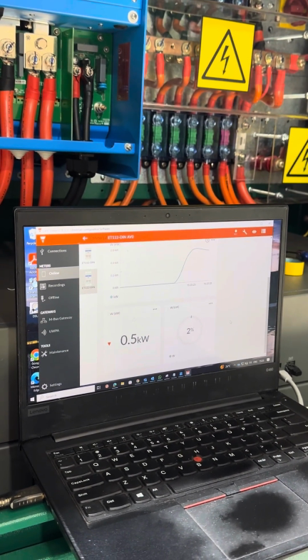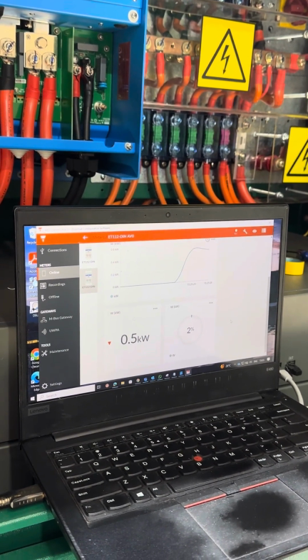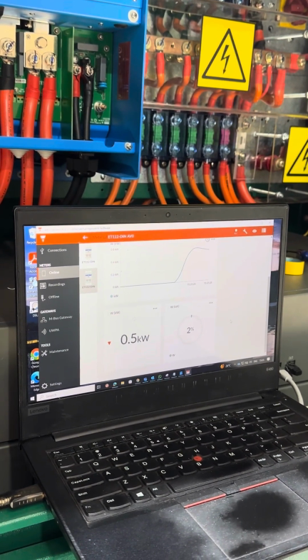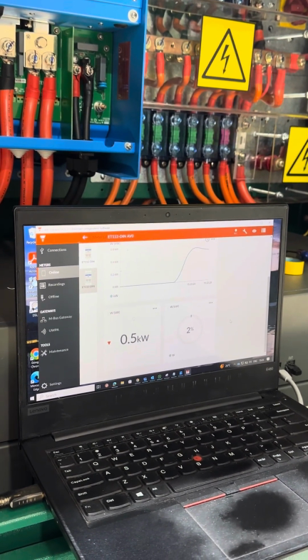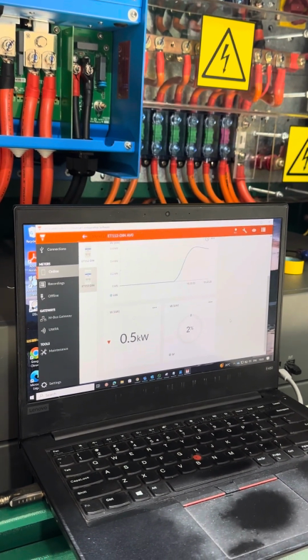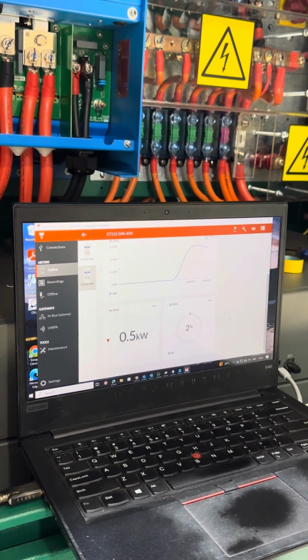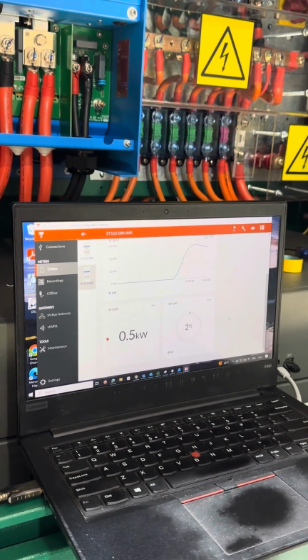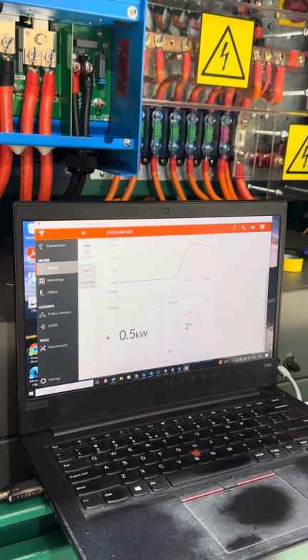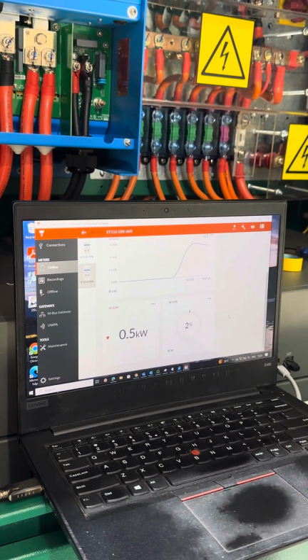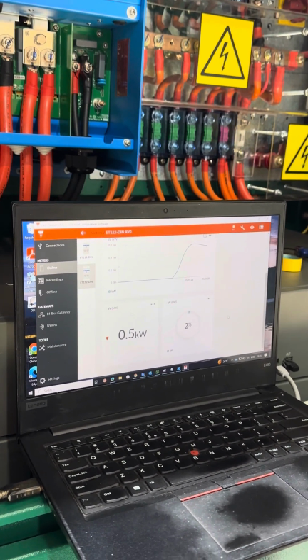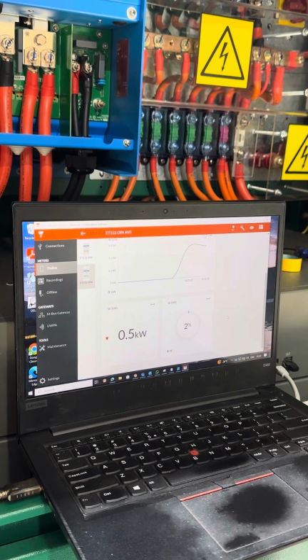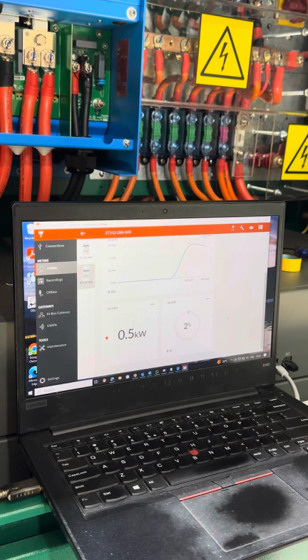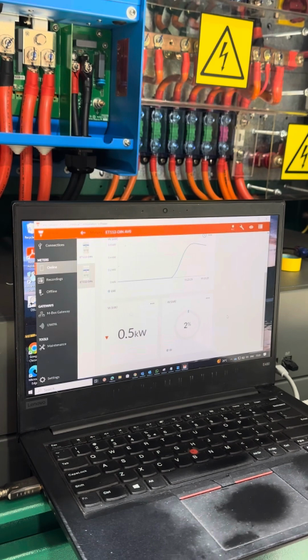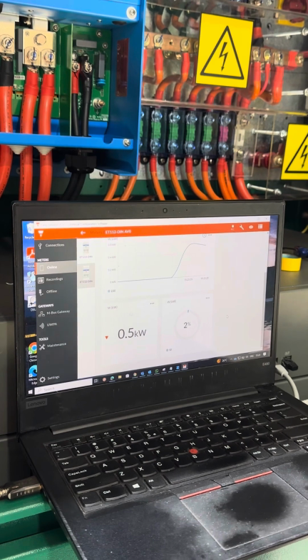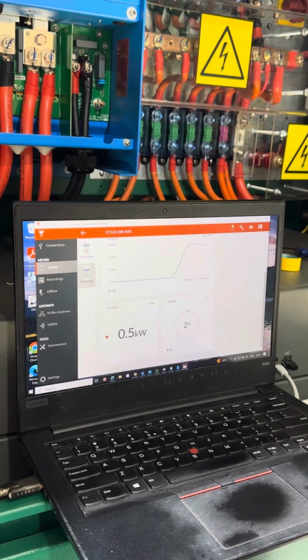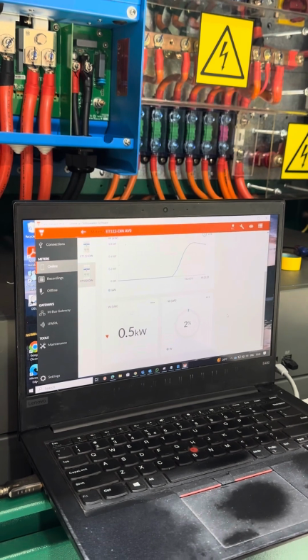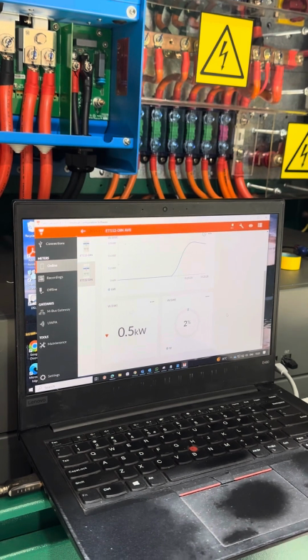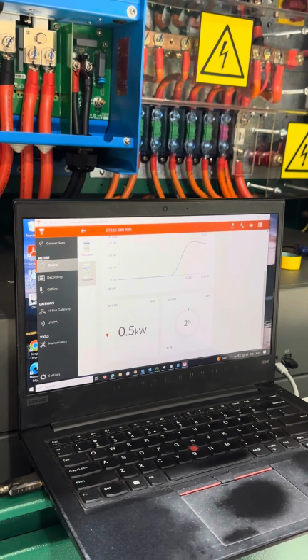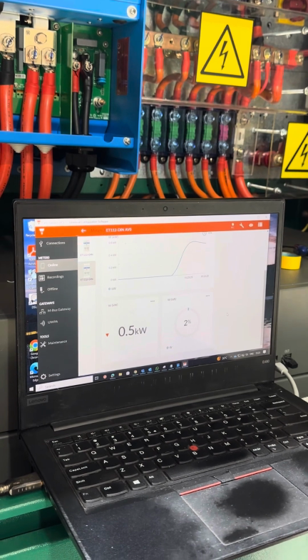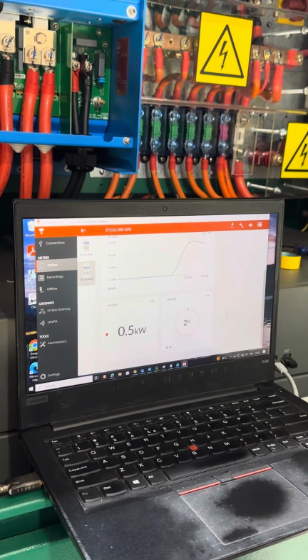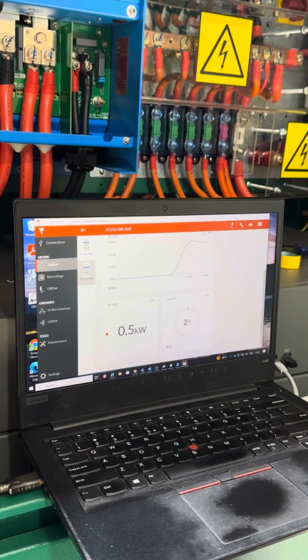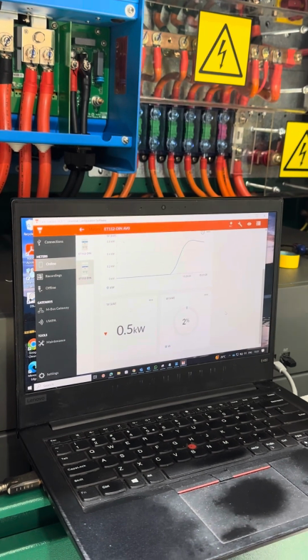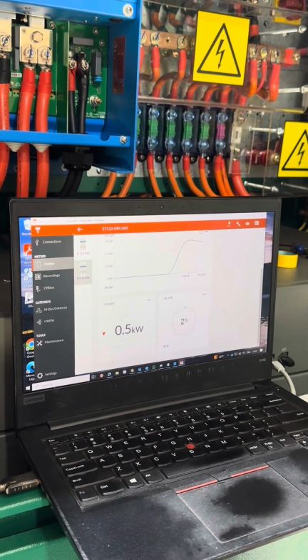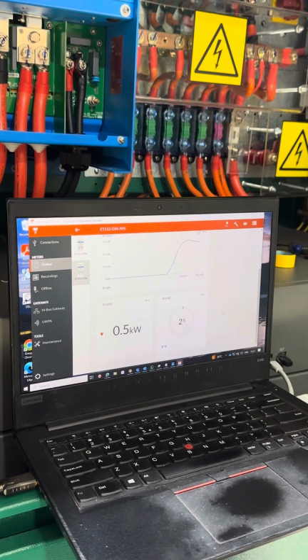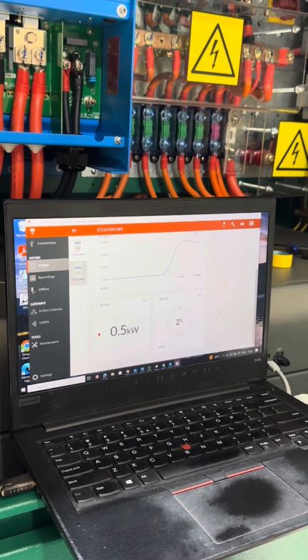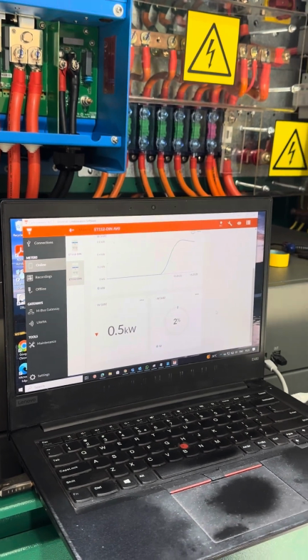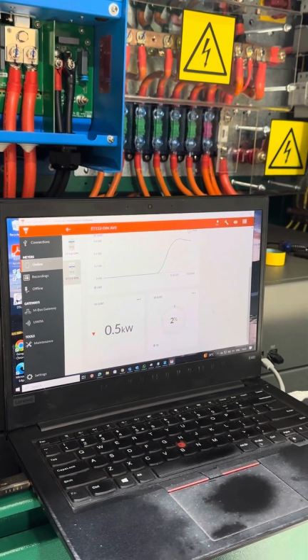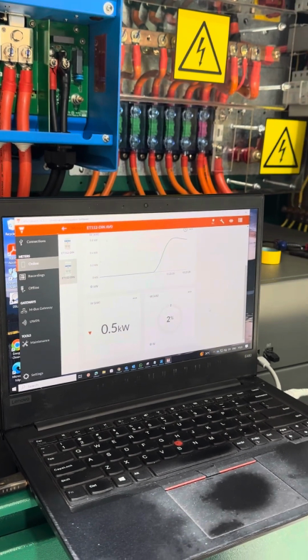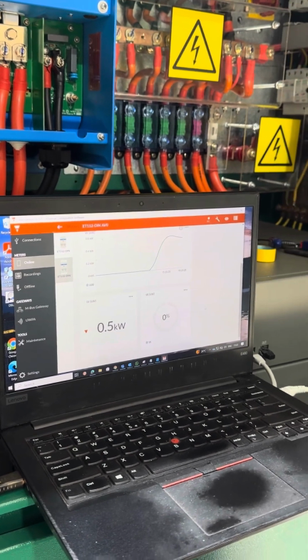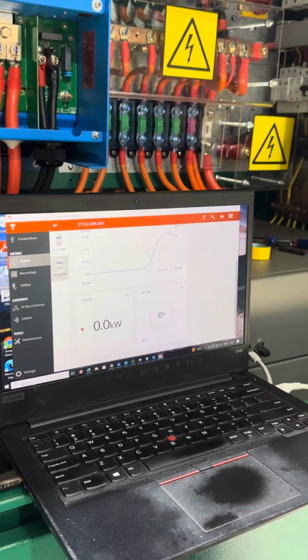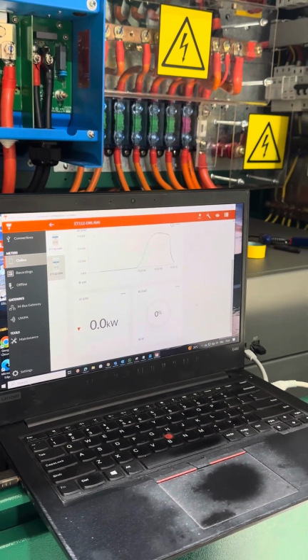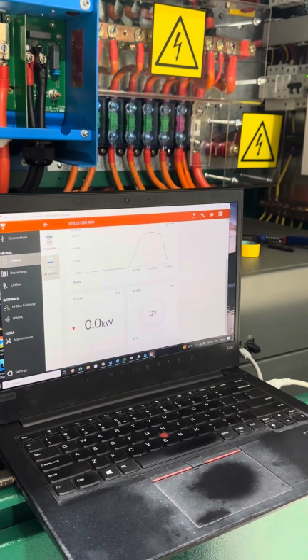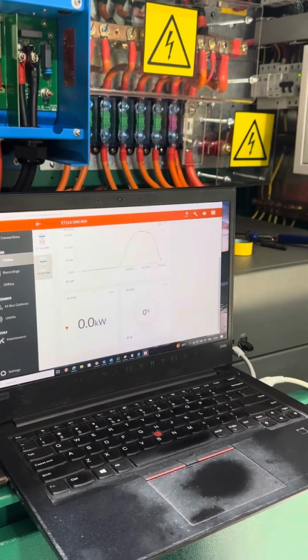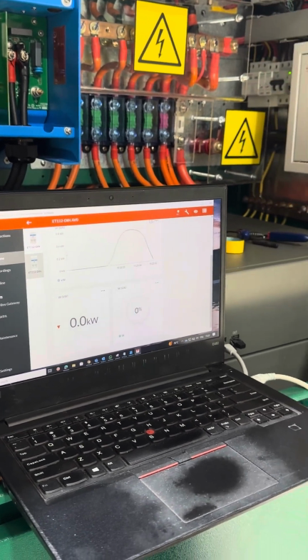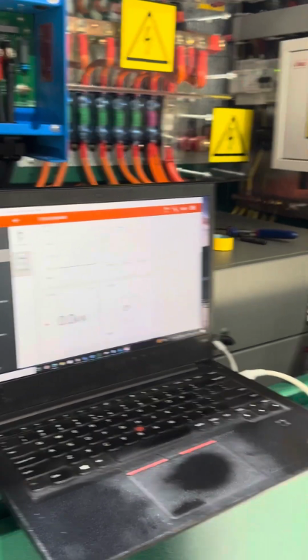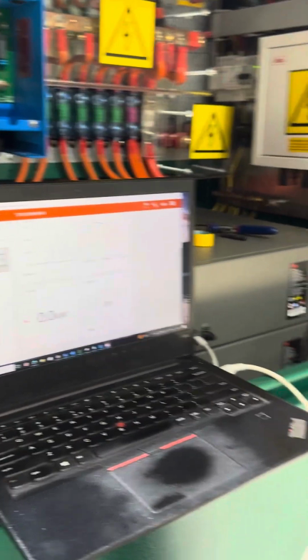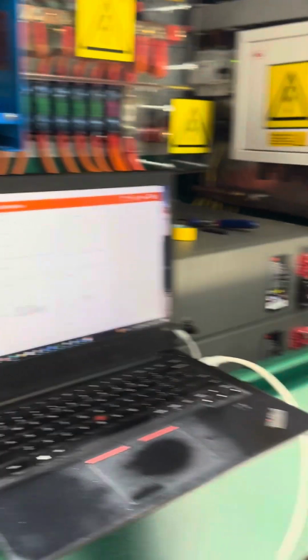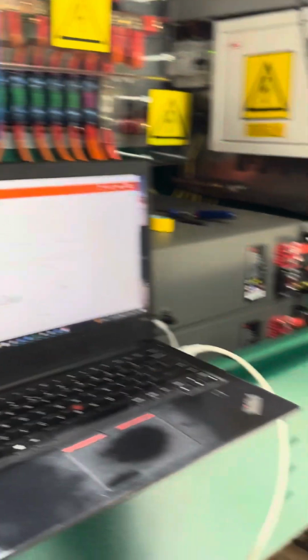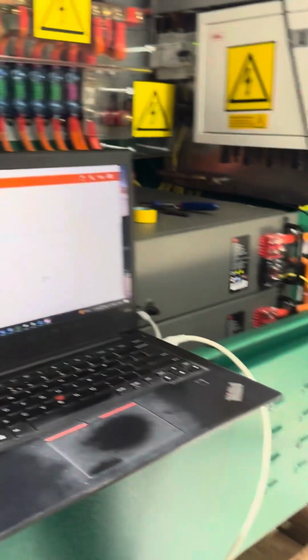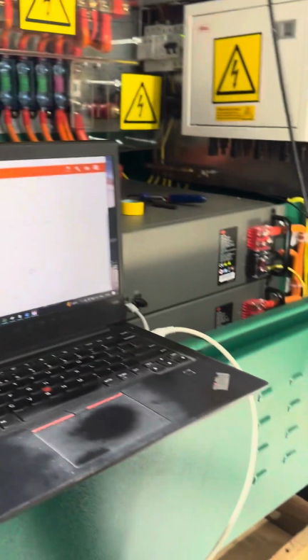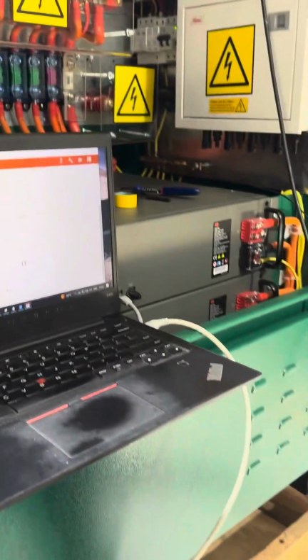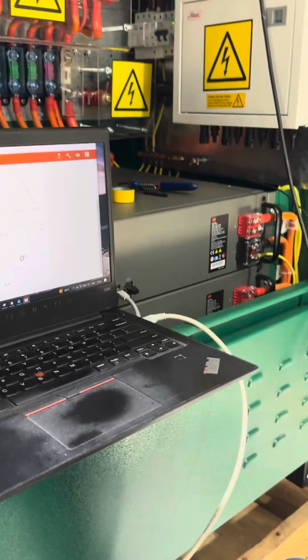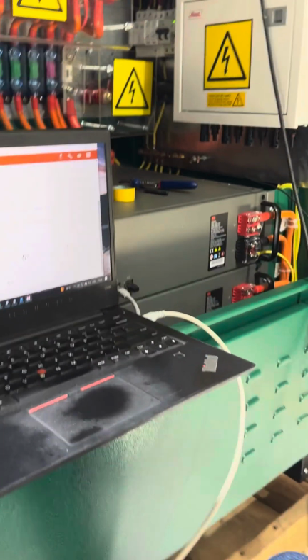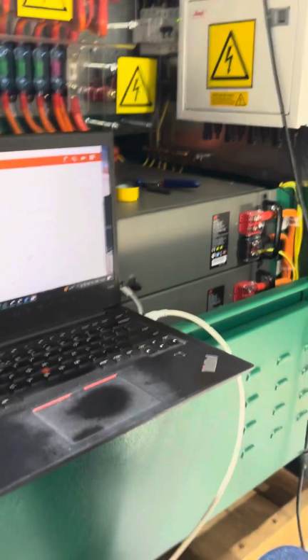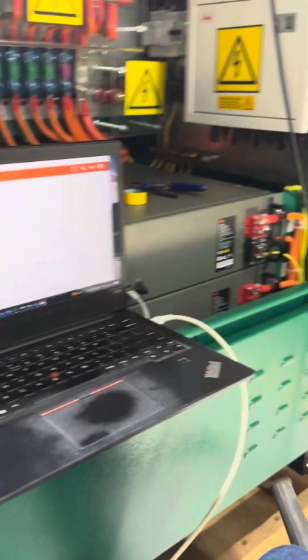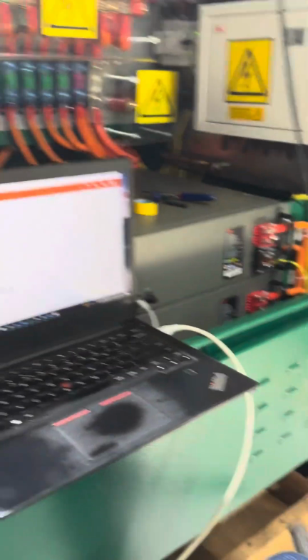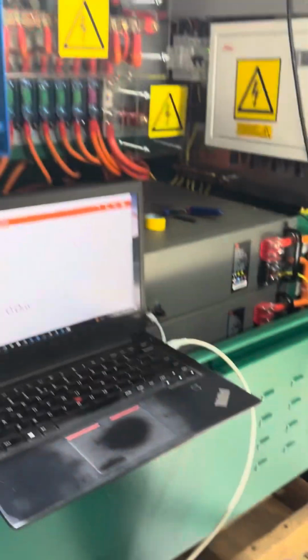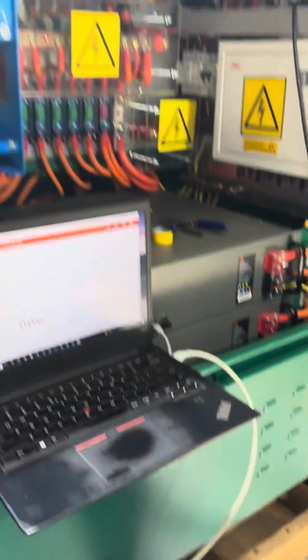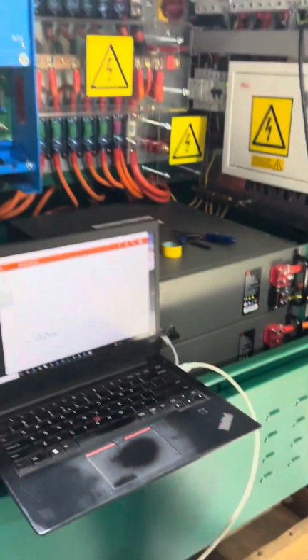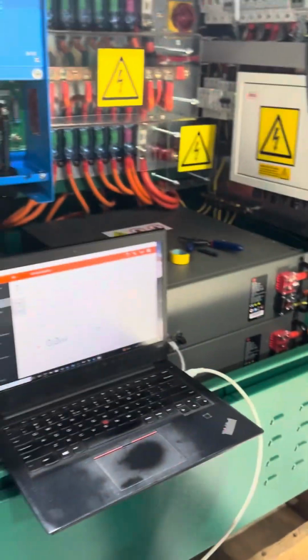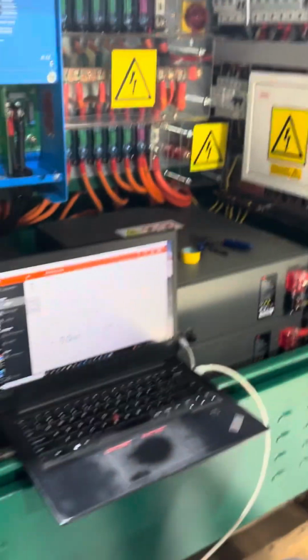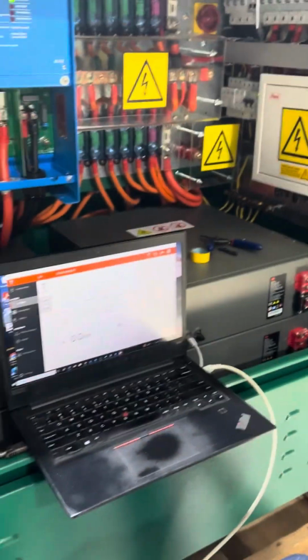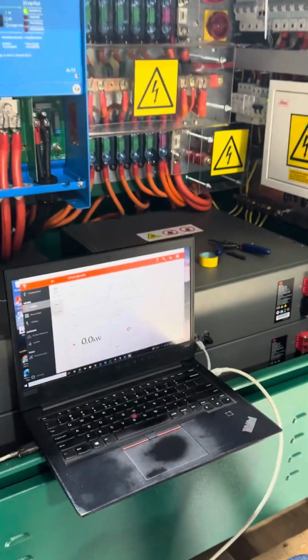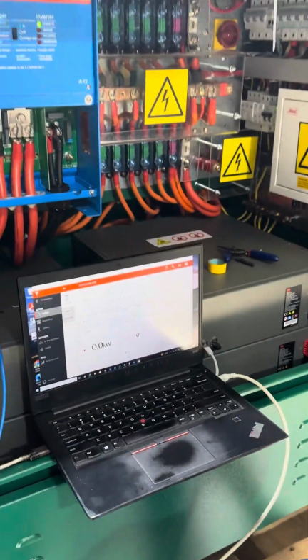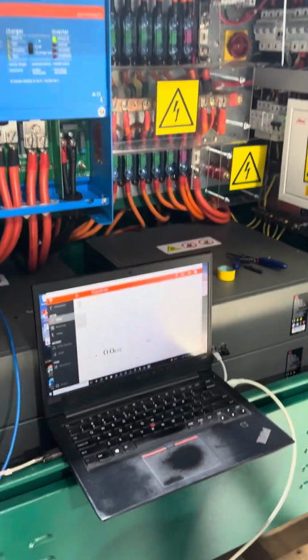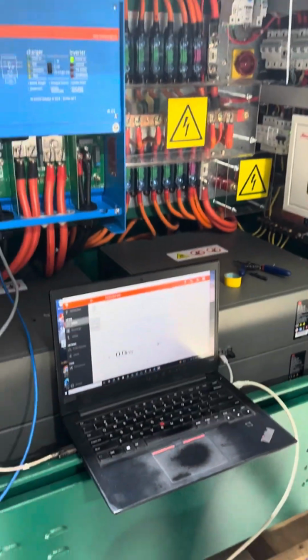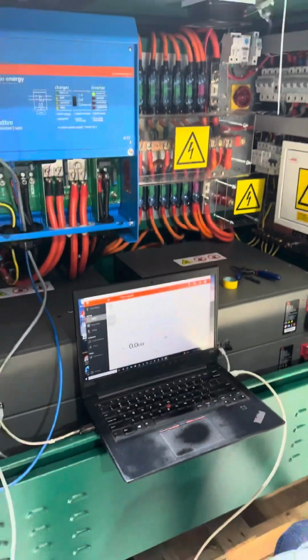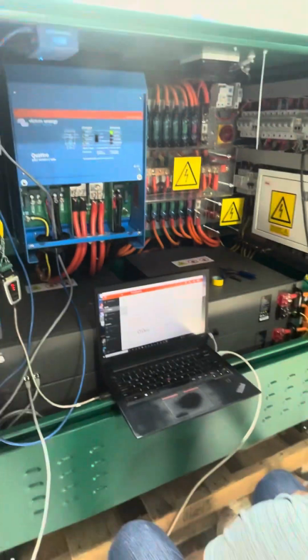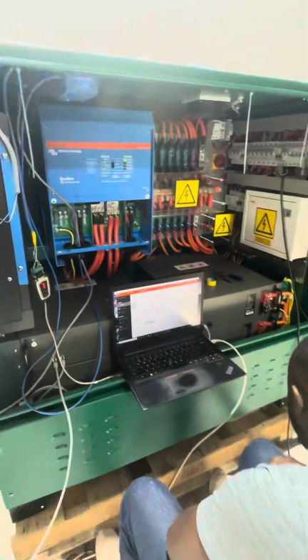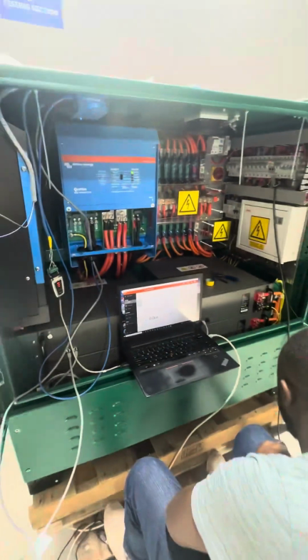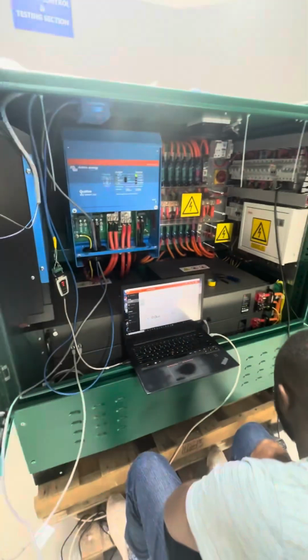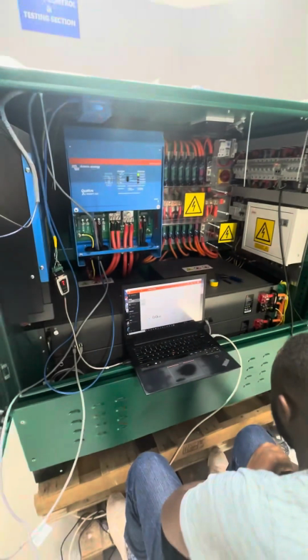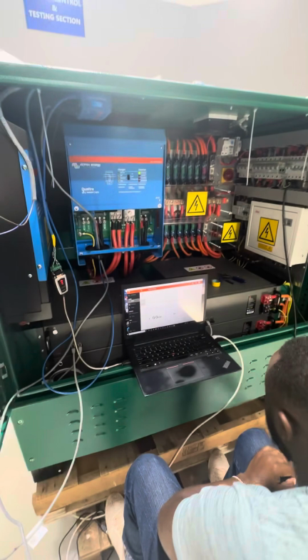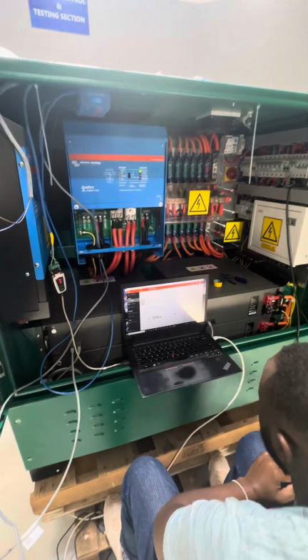The load is 0.5. This is 600 watts — a small blower.